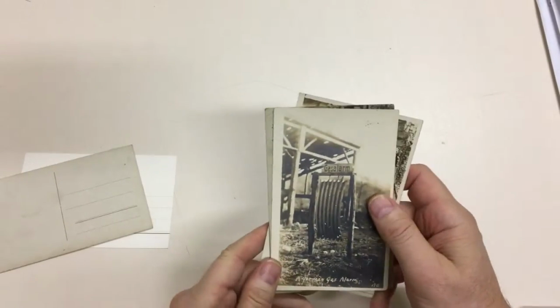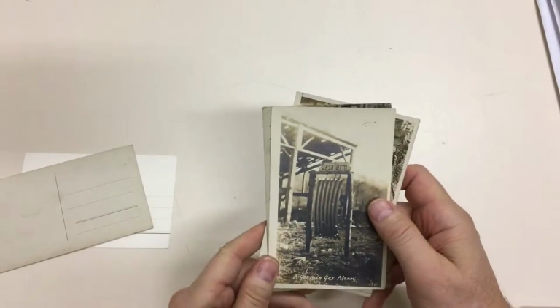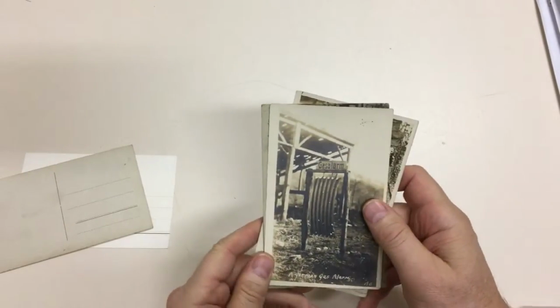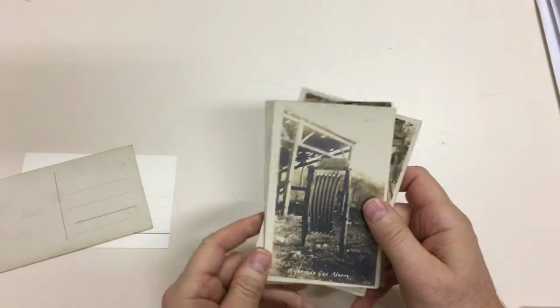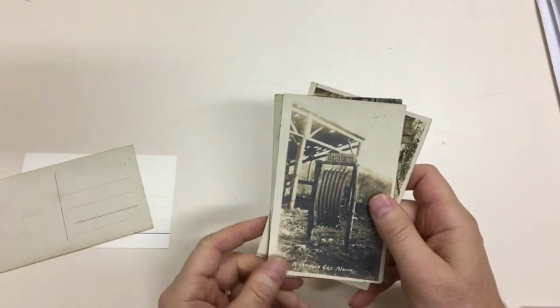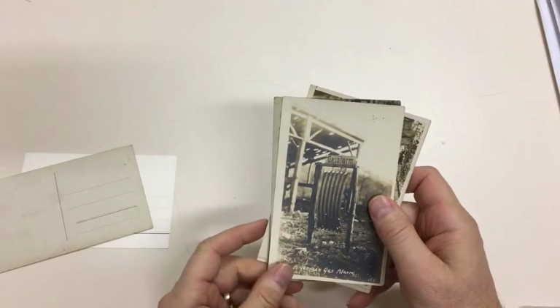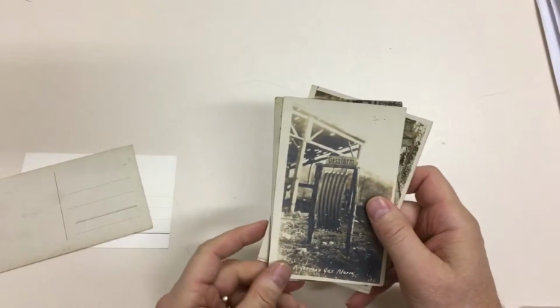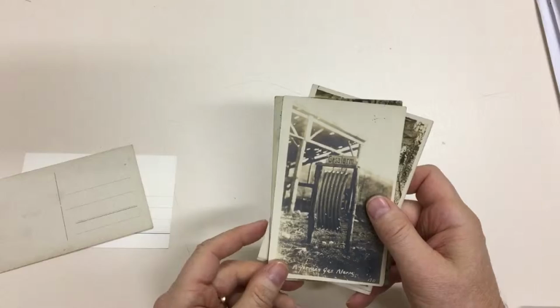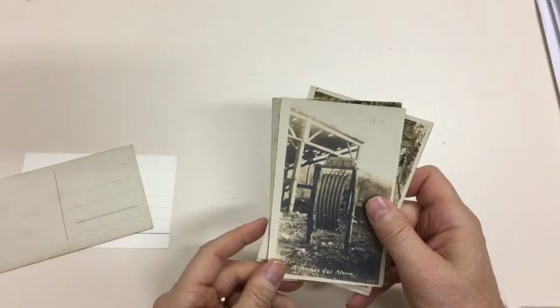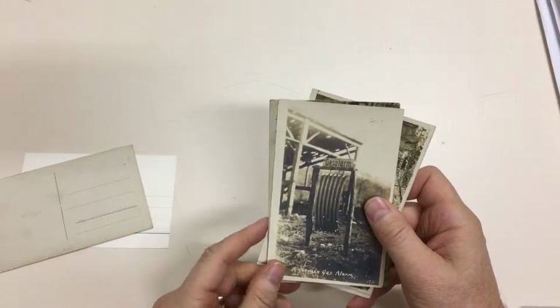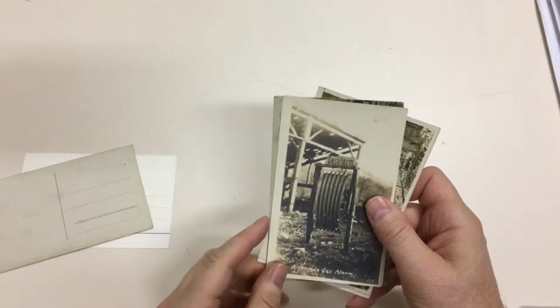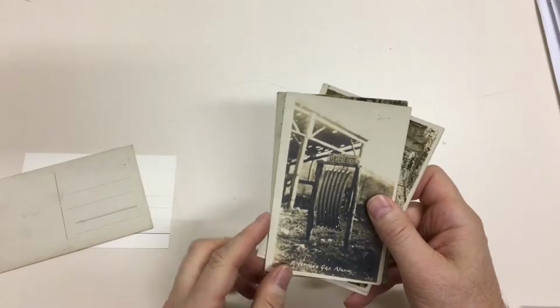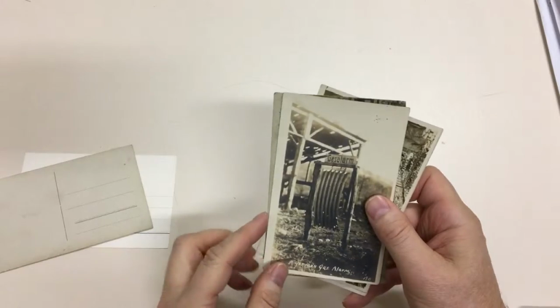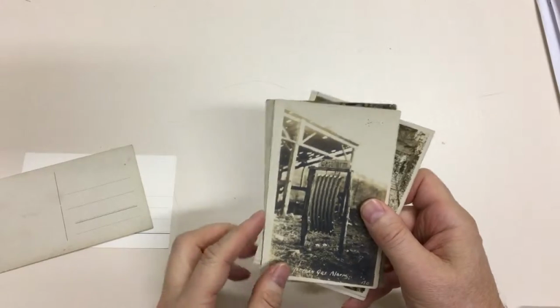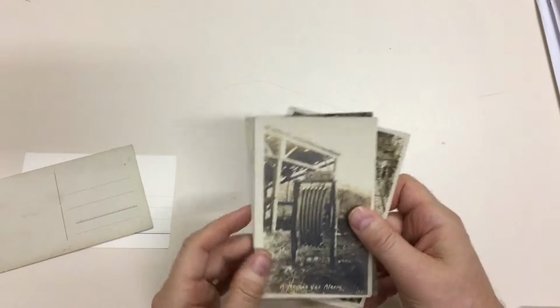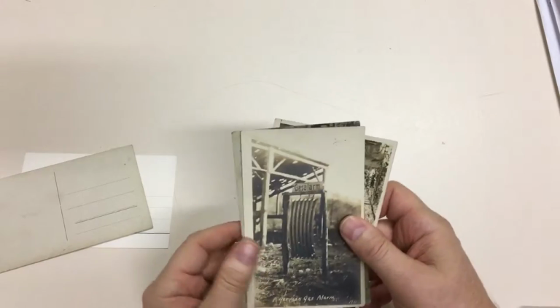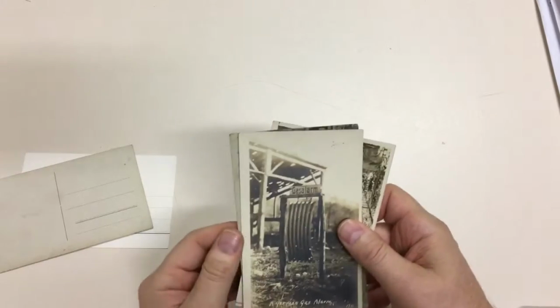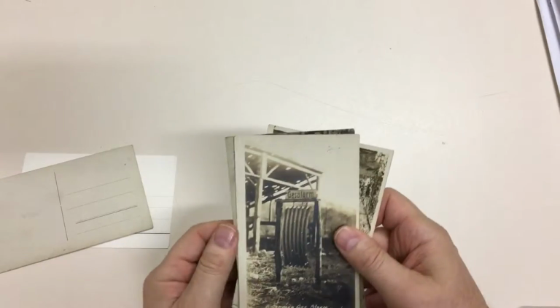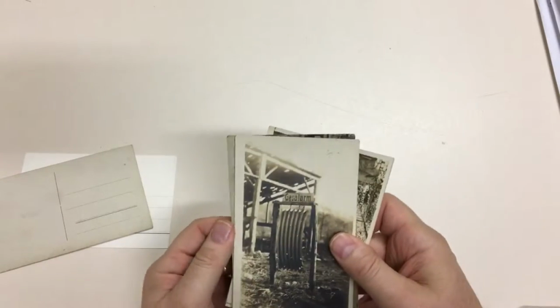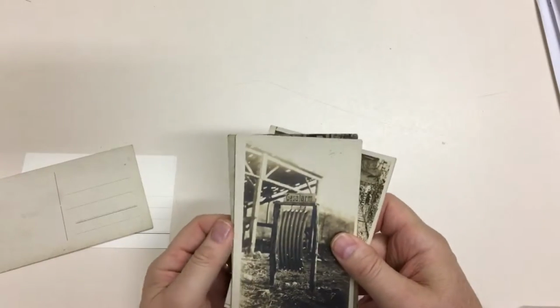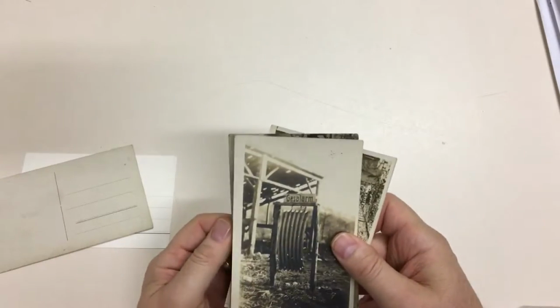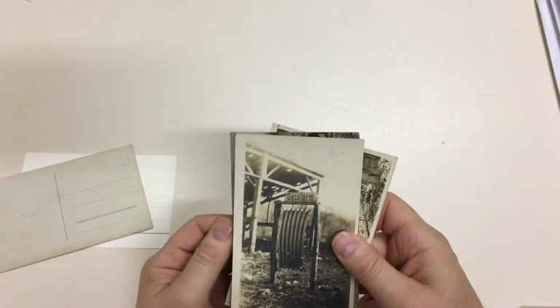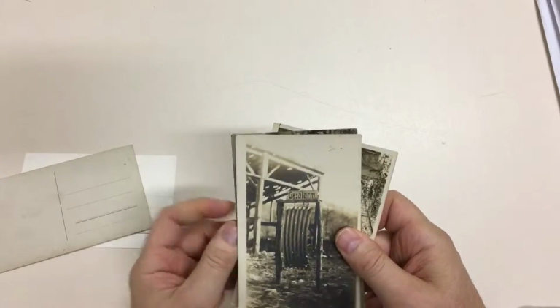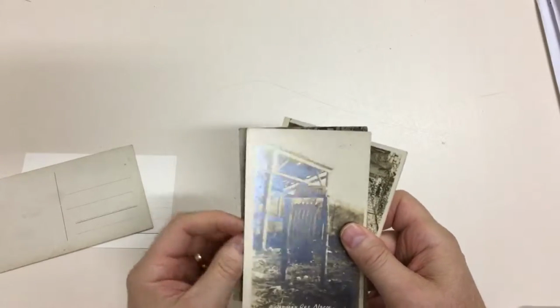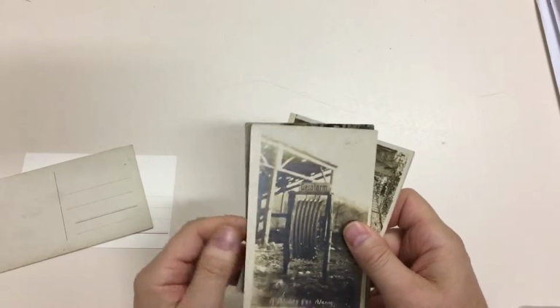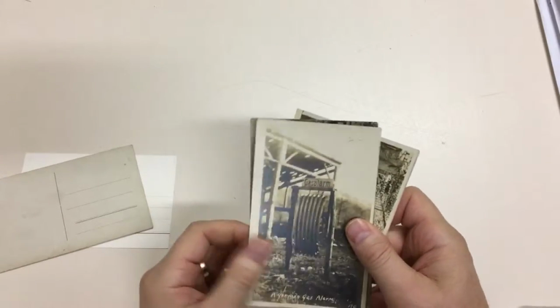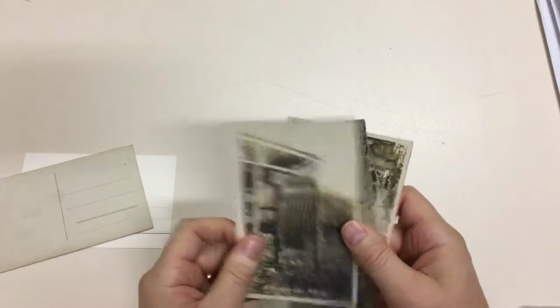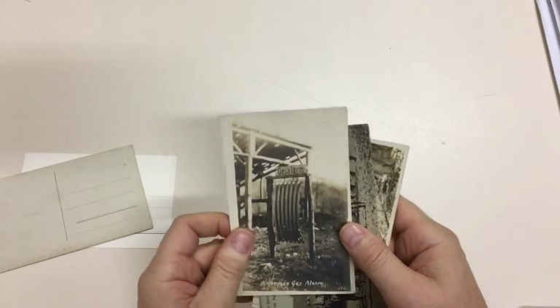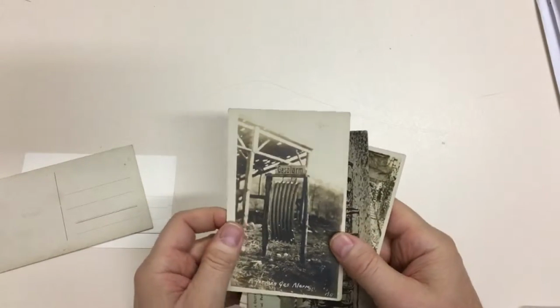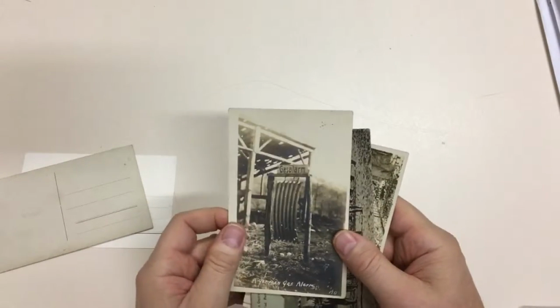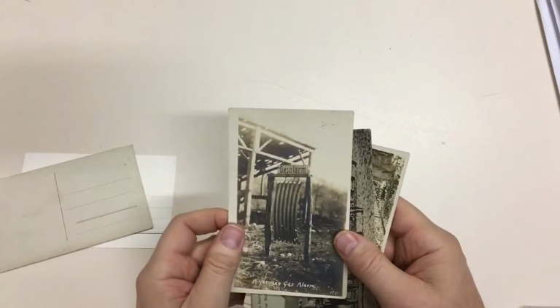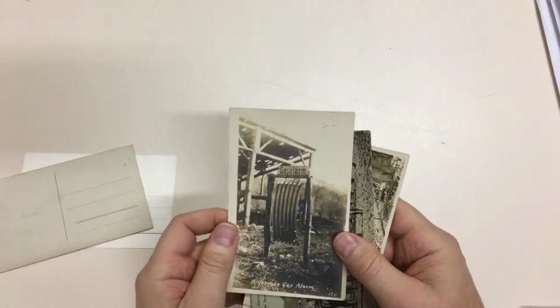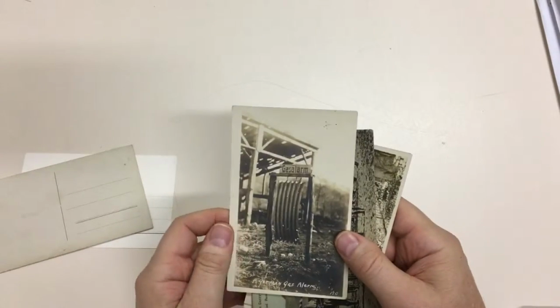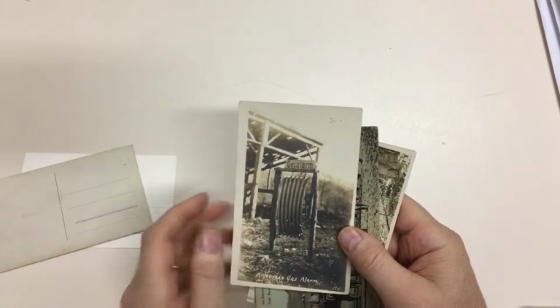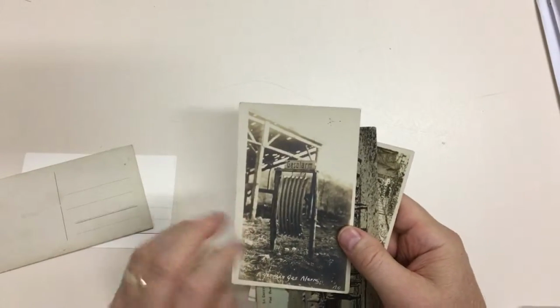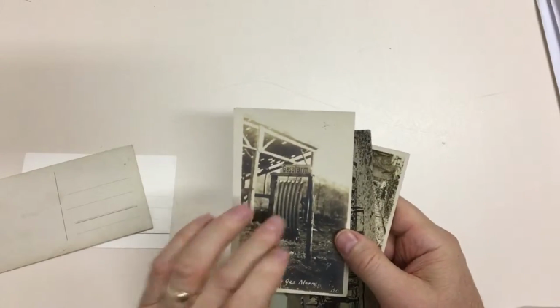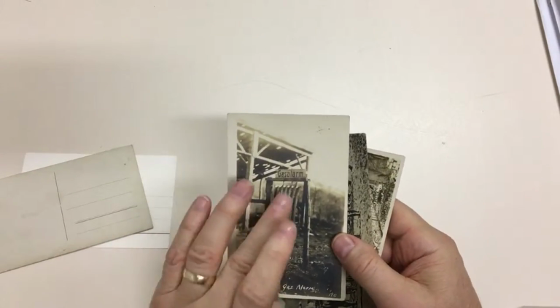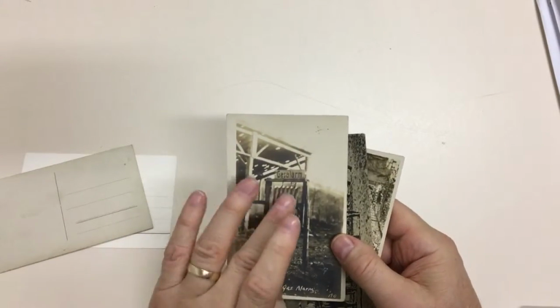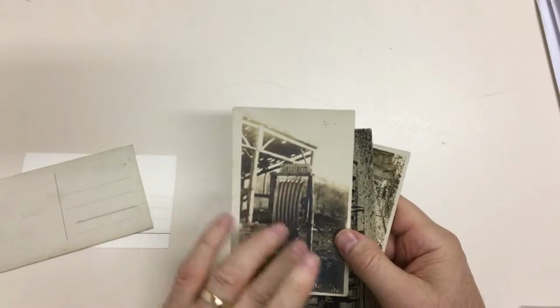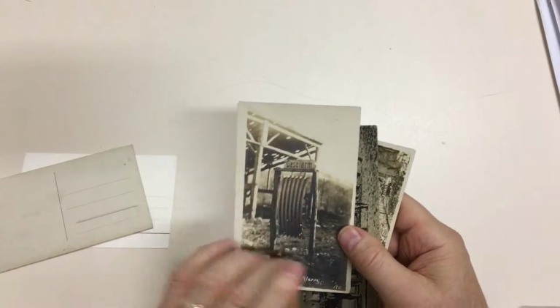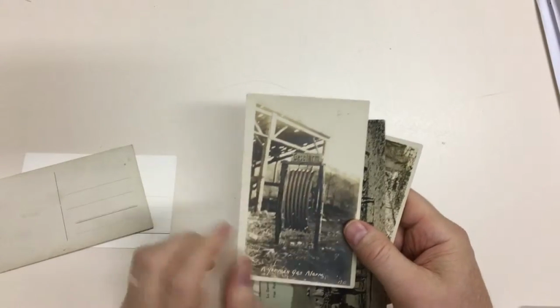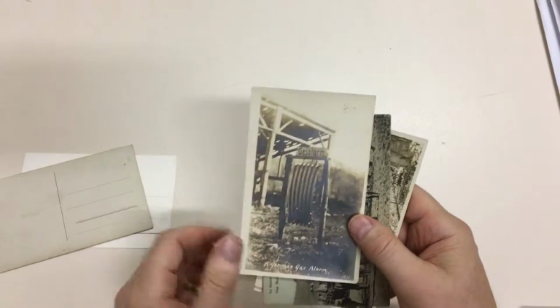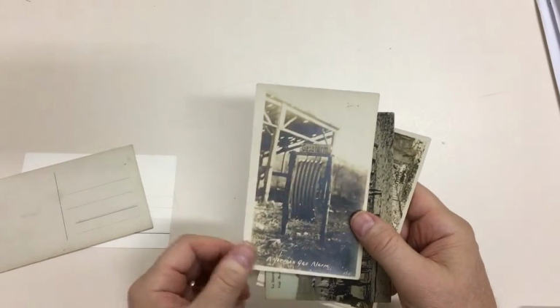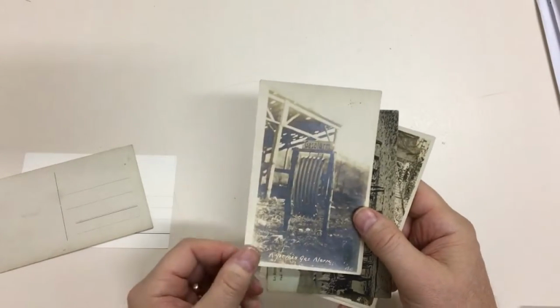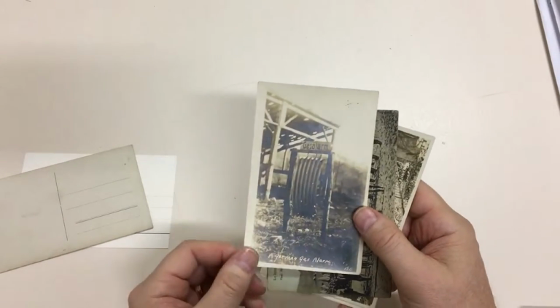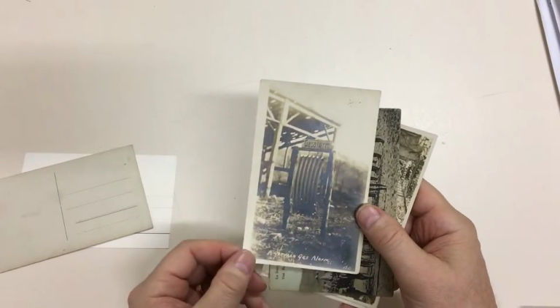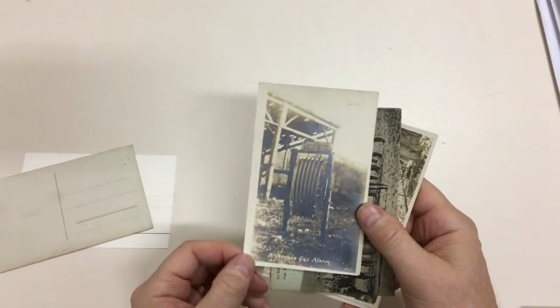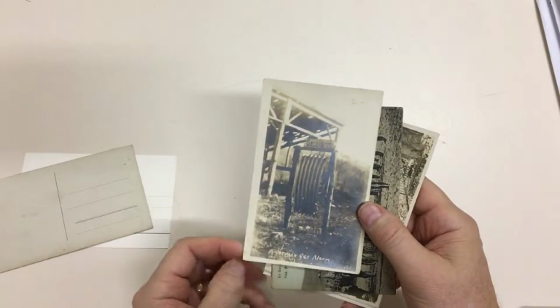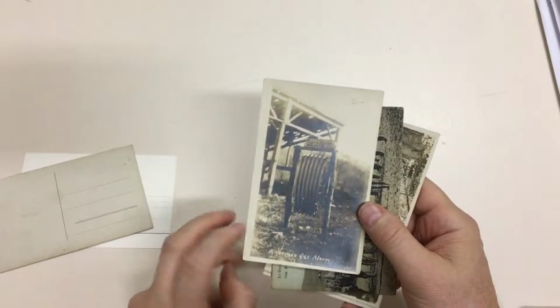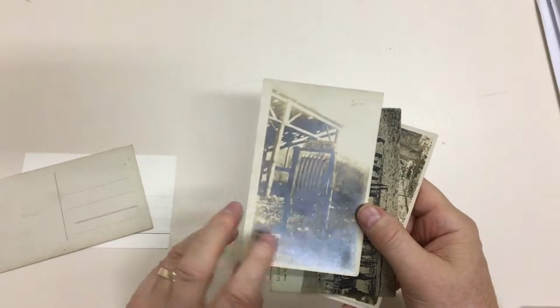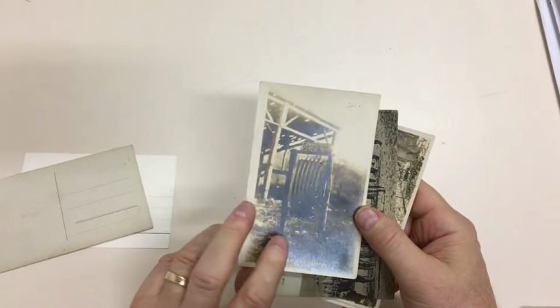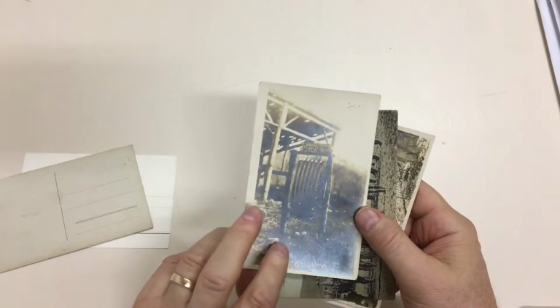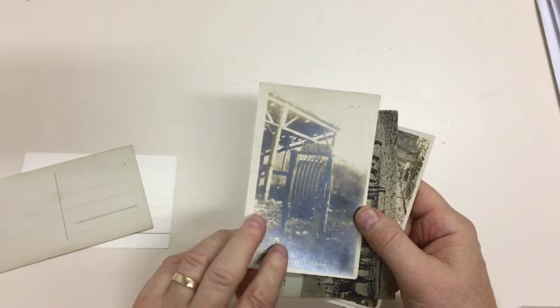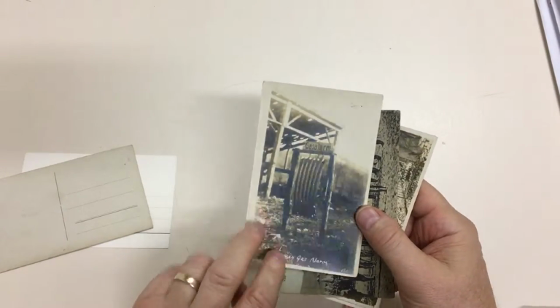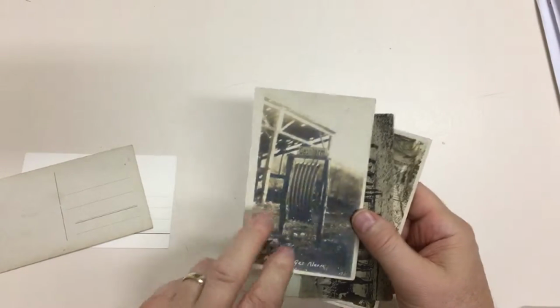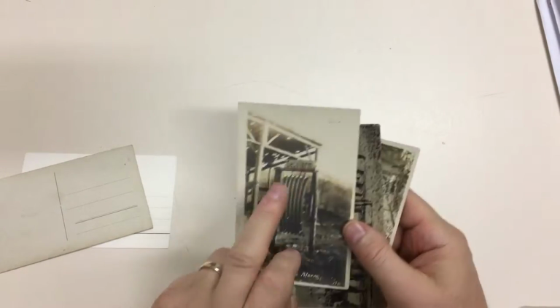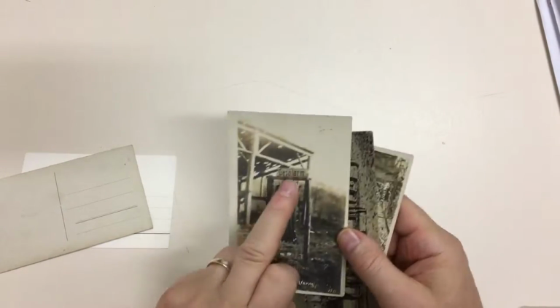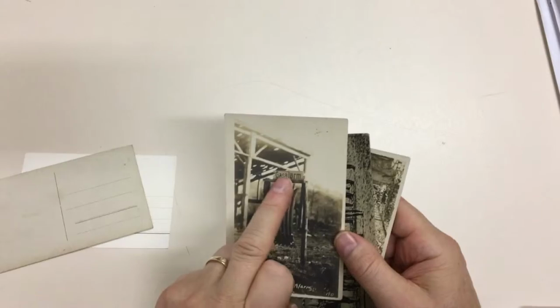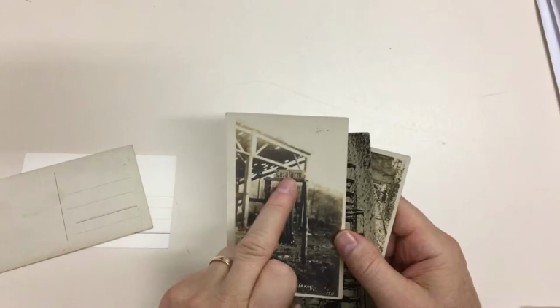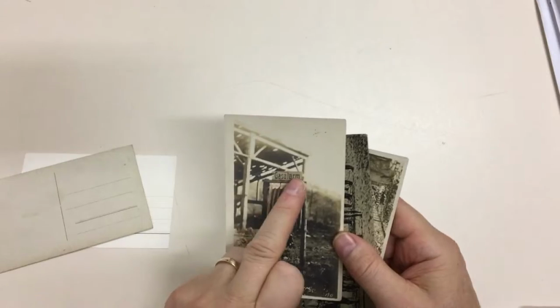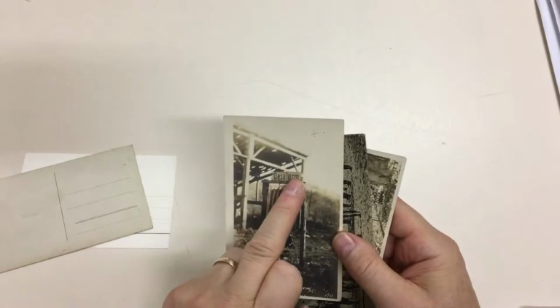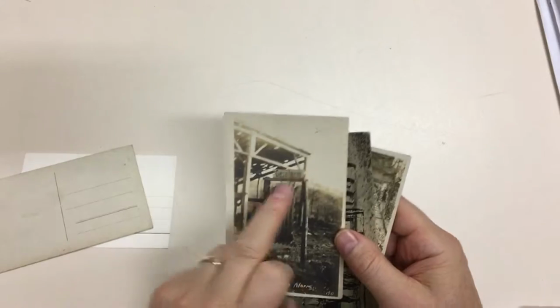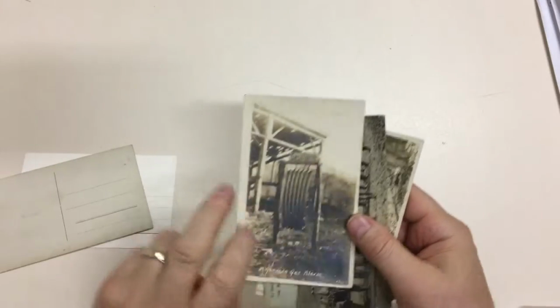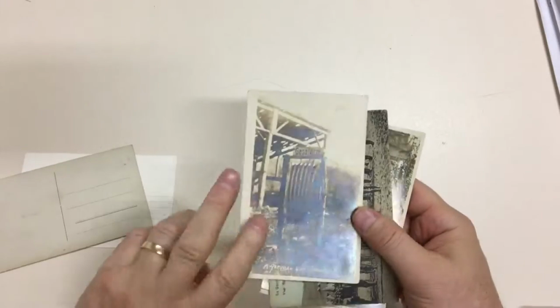German gas alarm — a piece of corrugated iron used as a gas alarm.